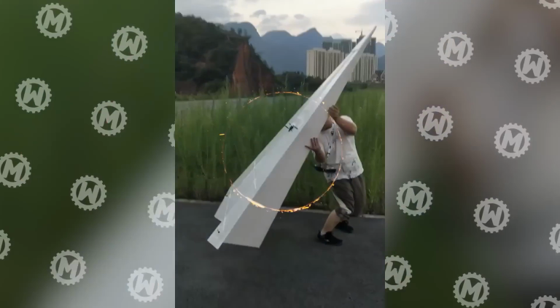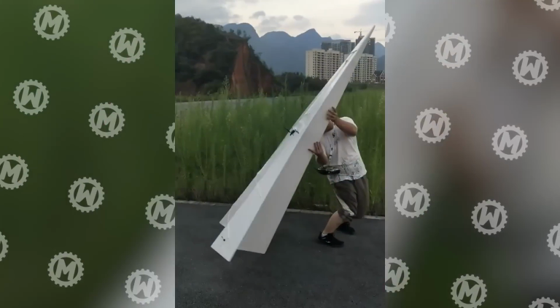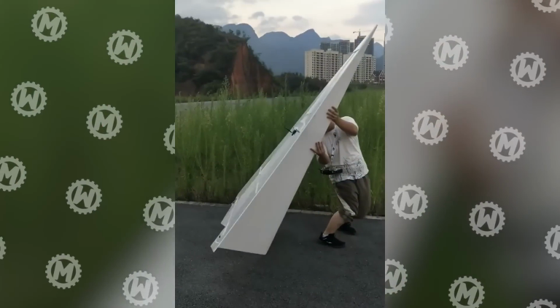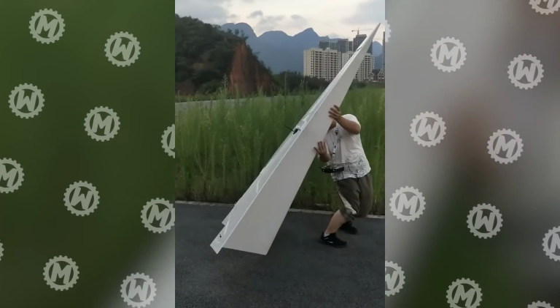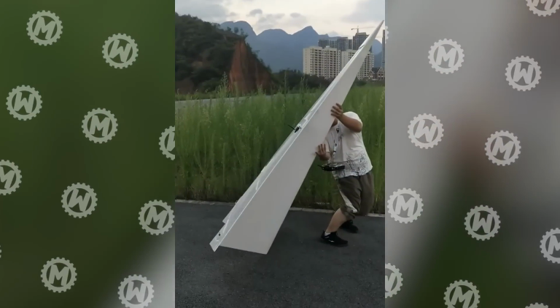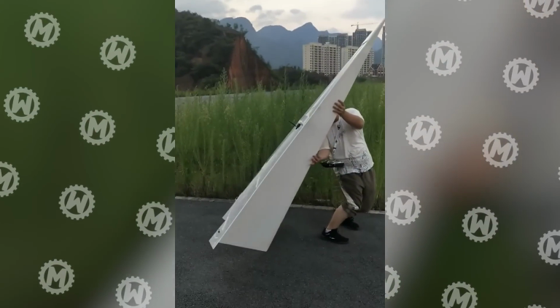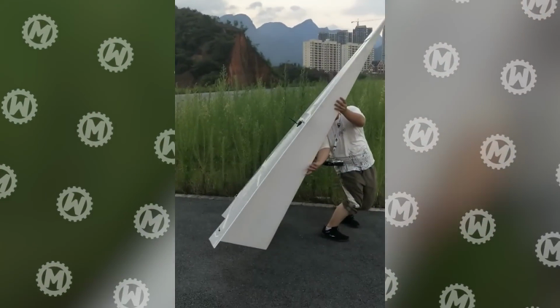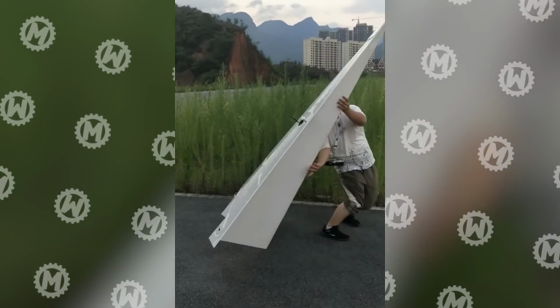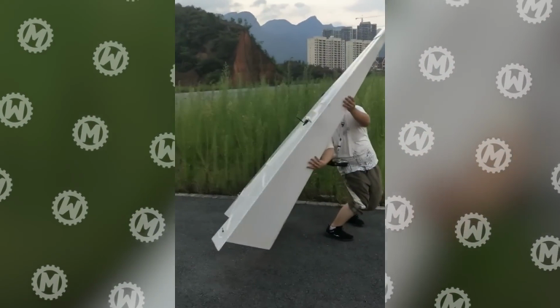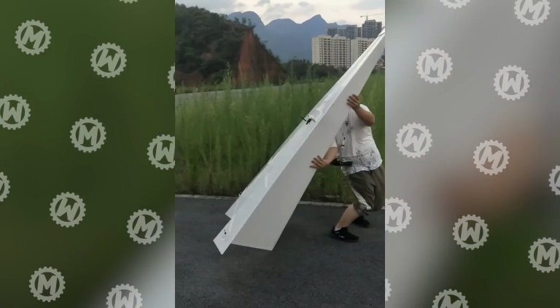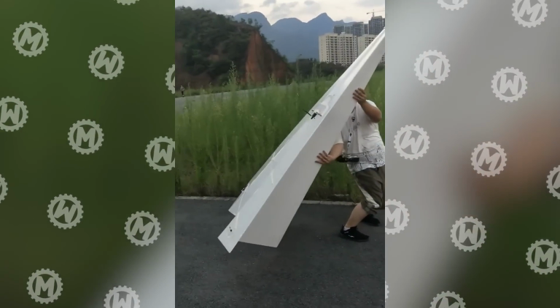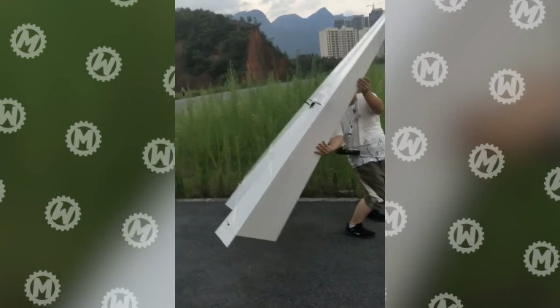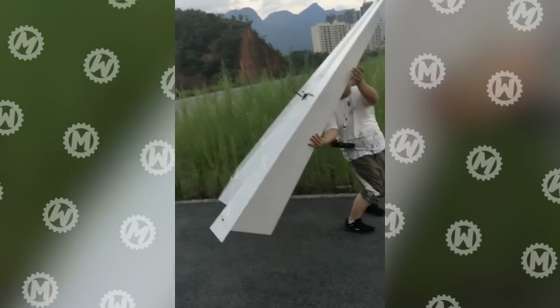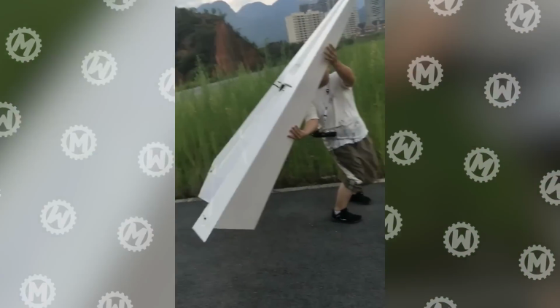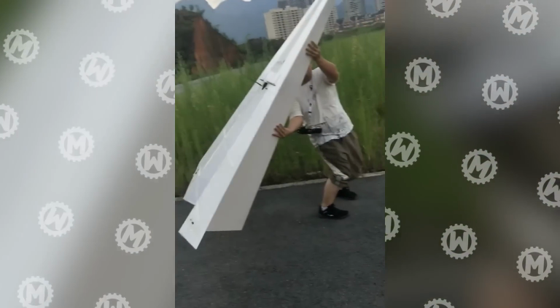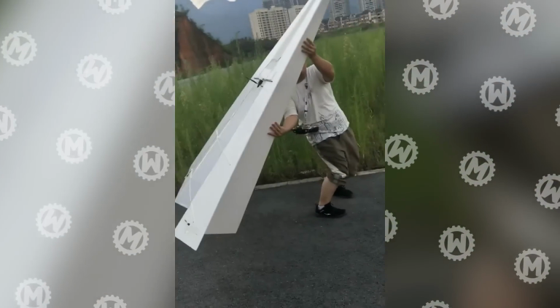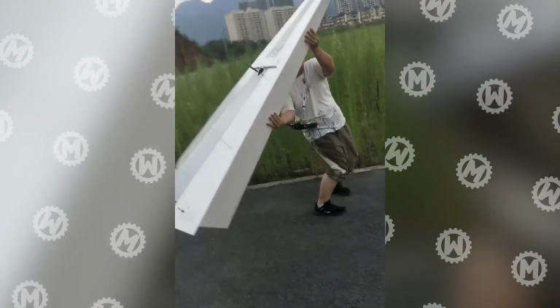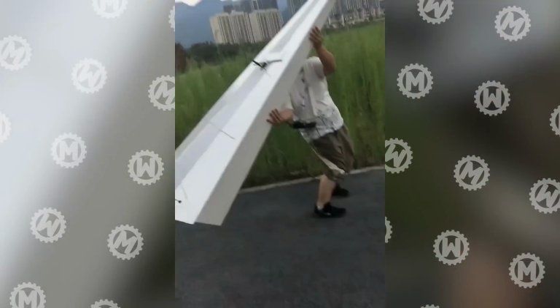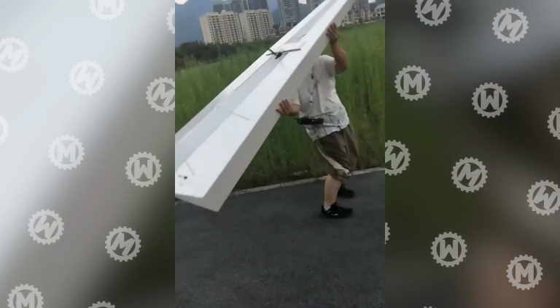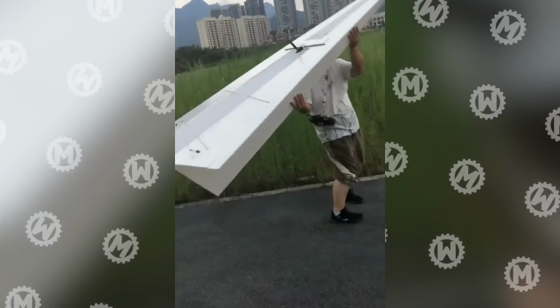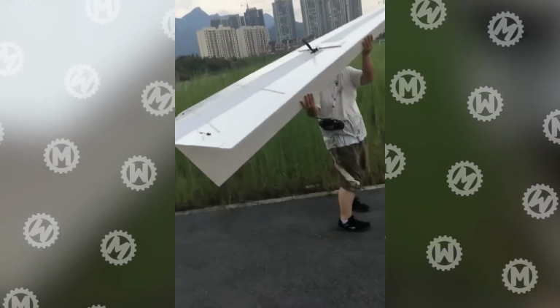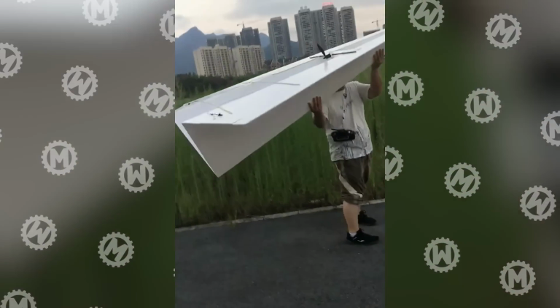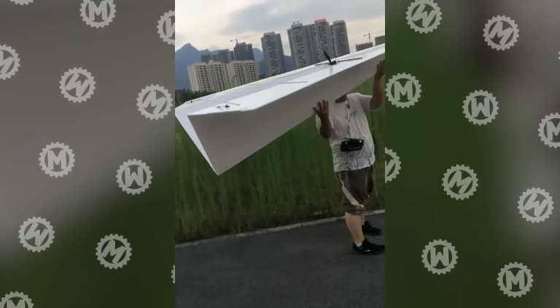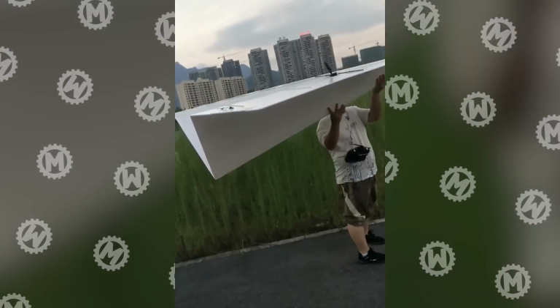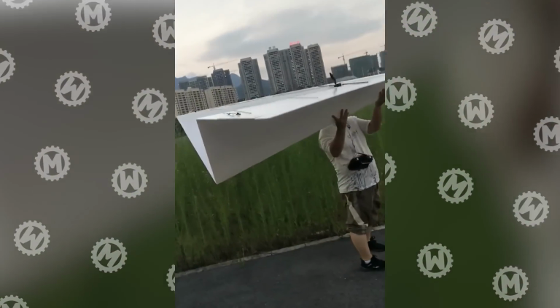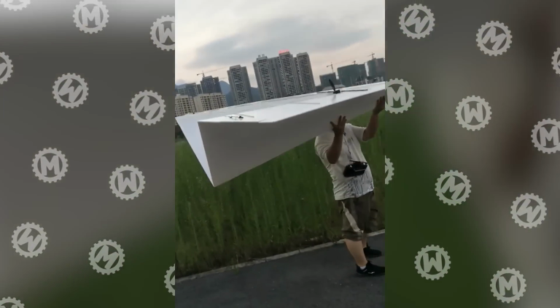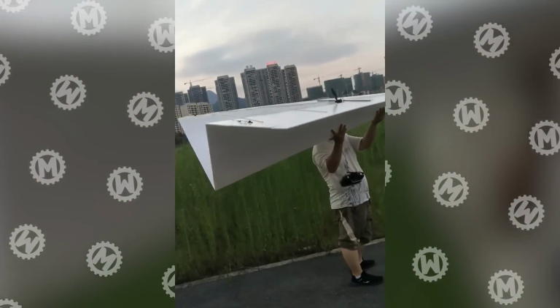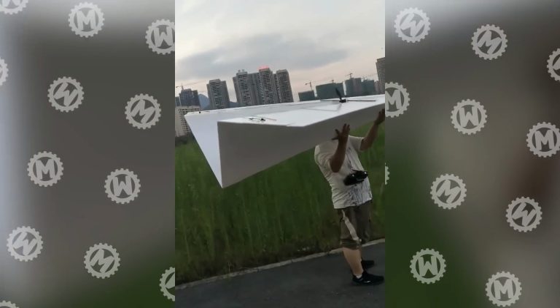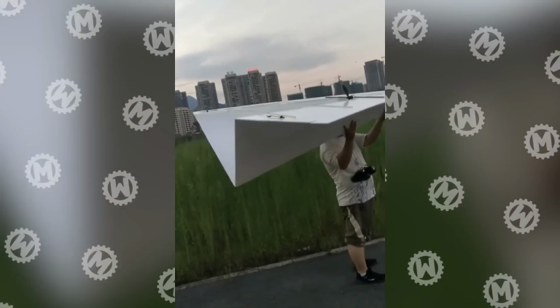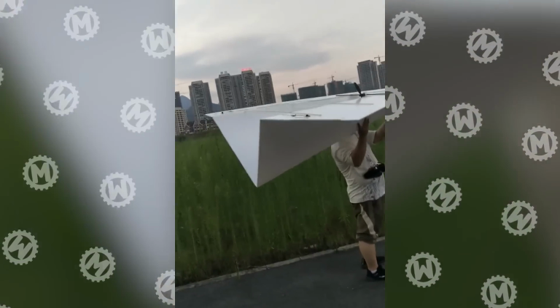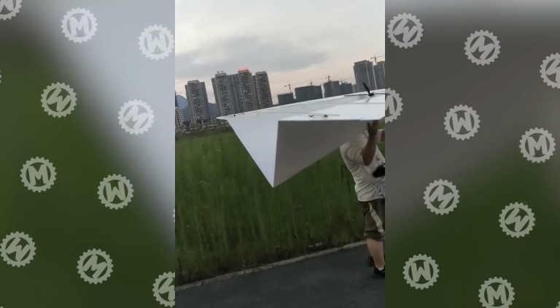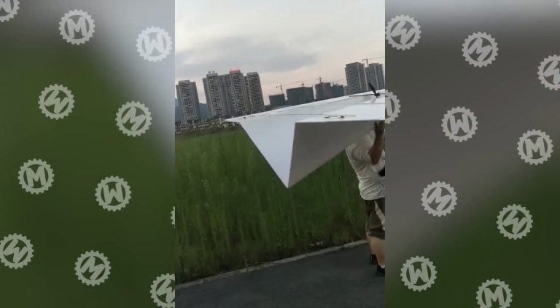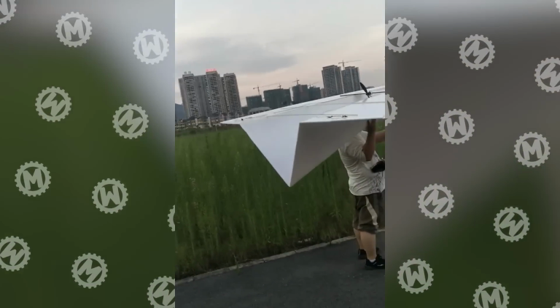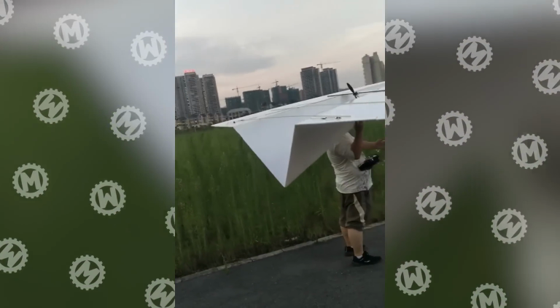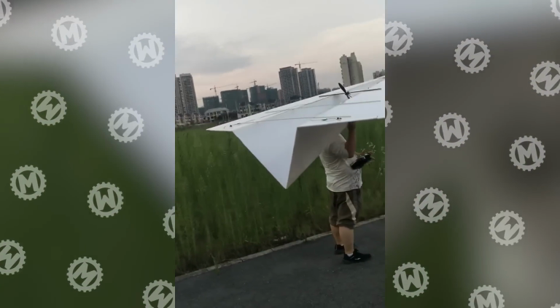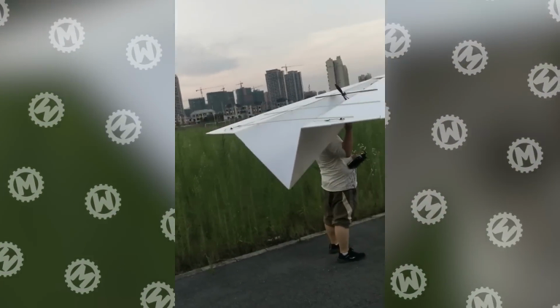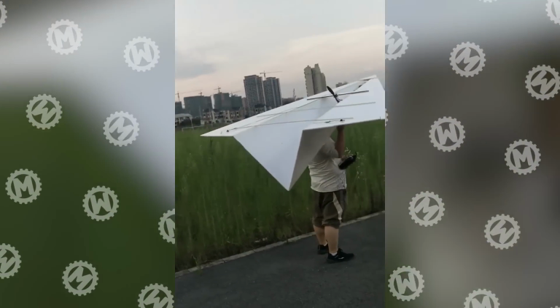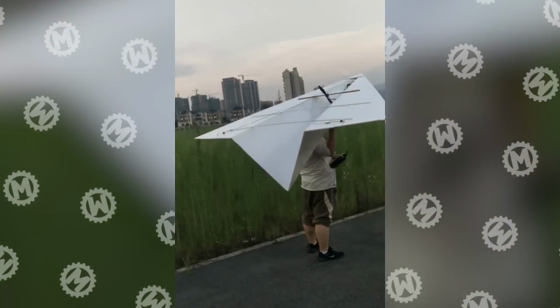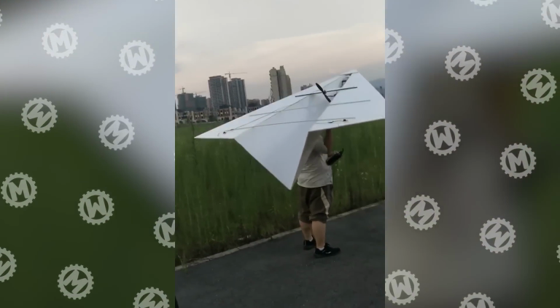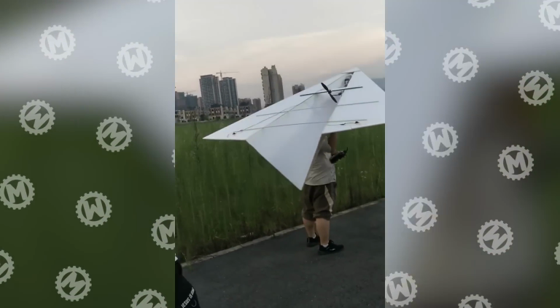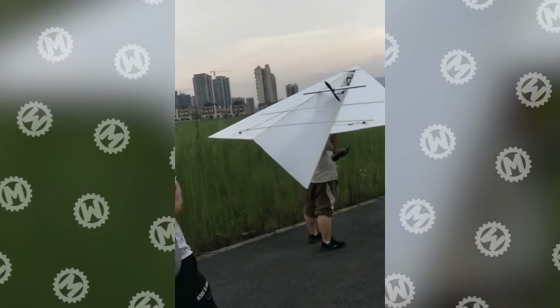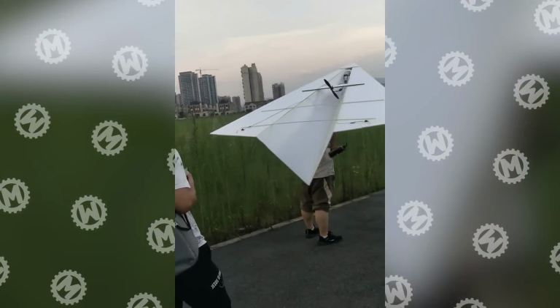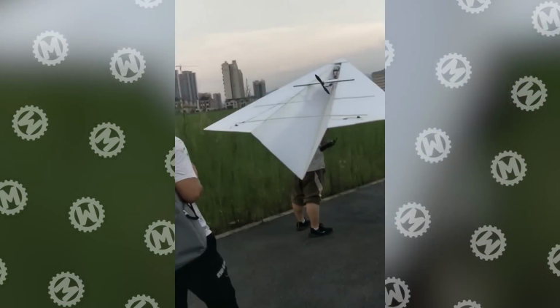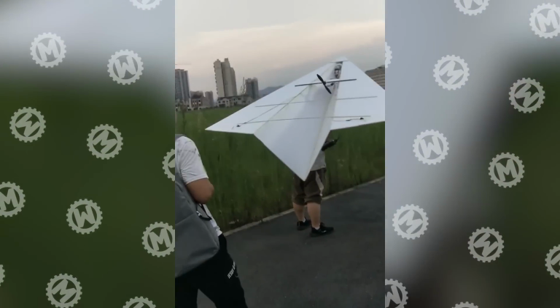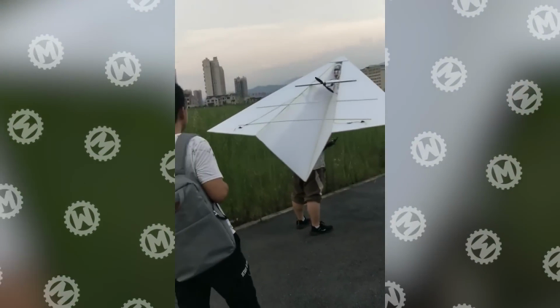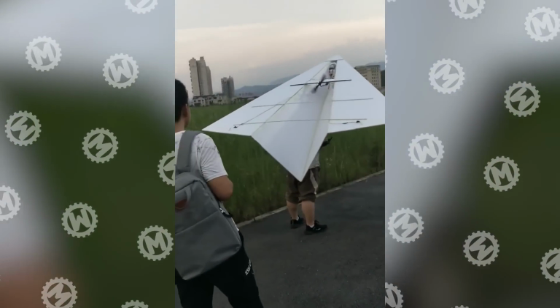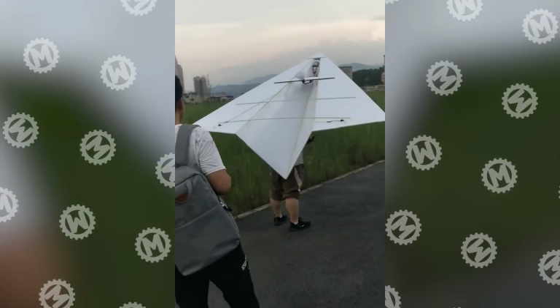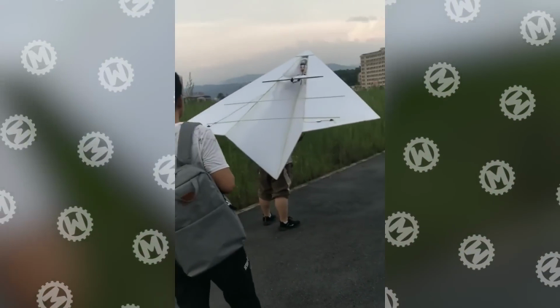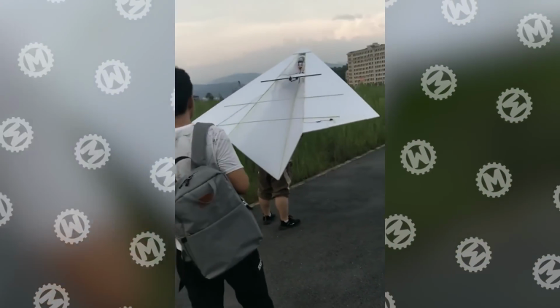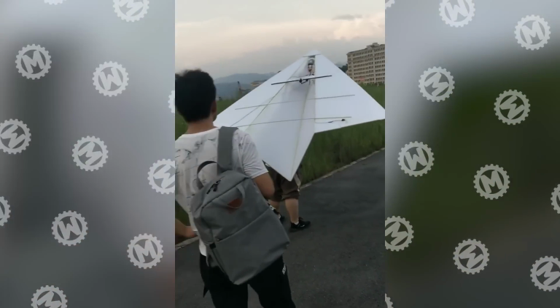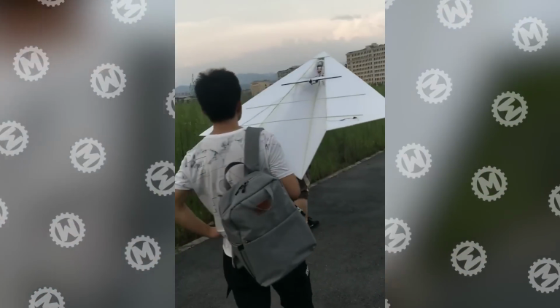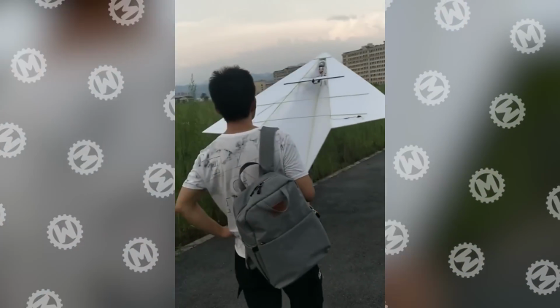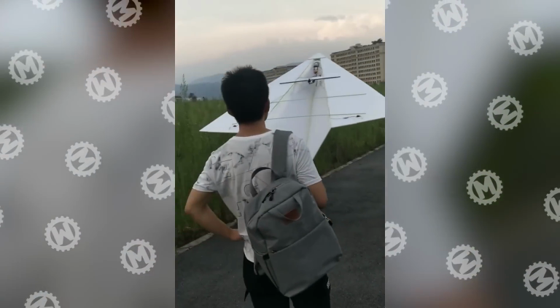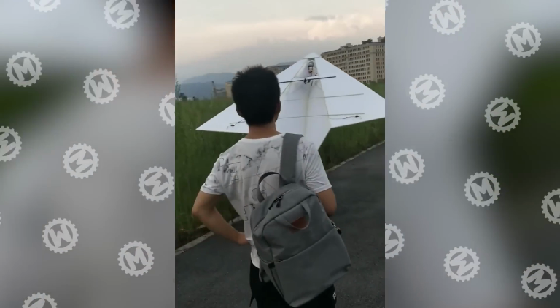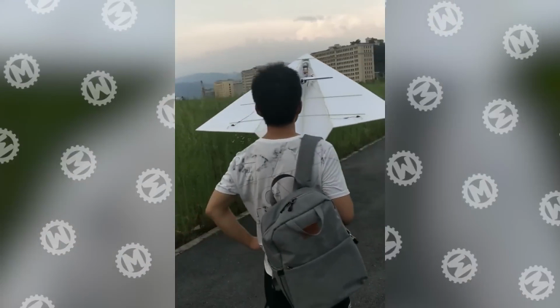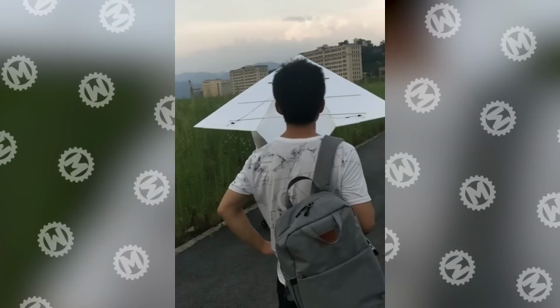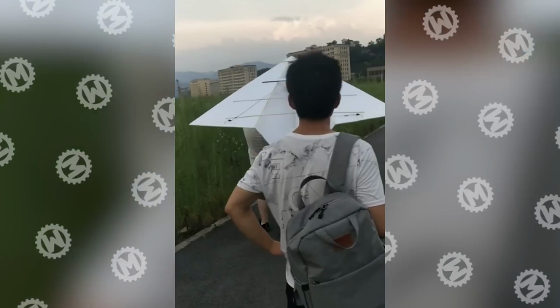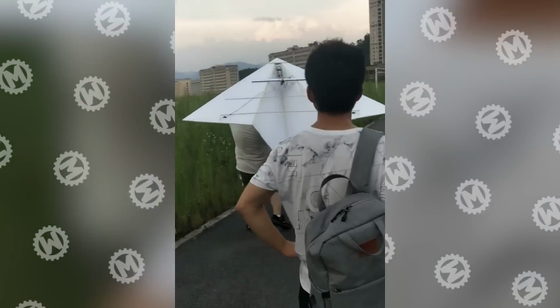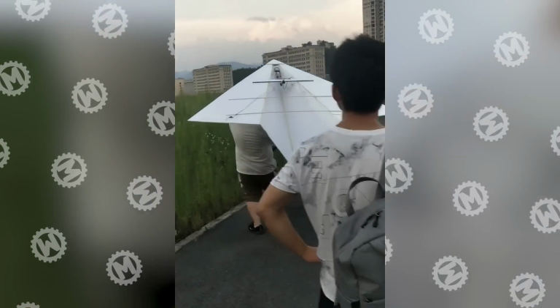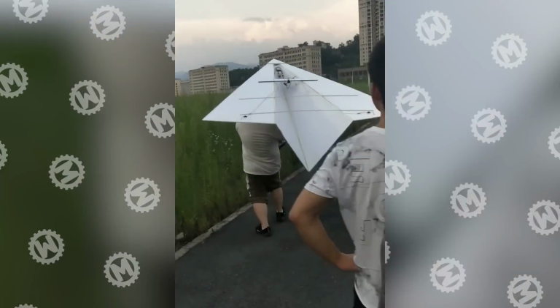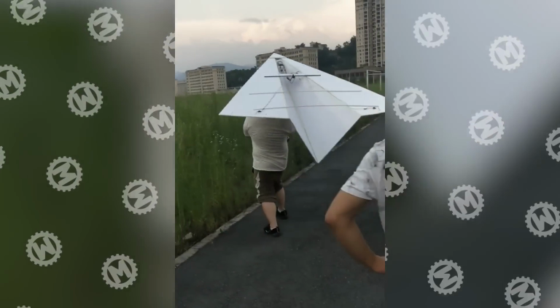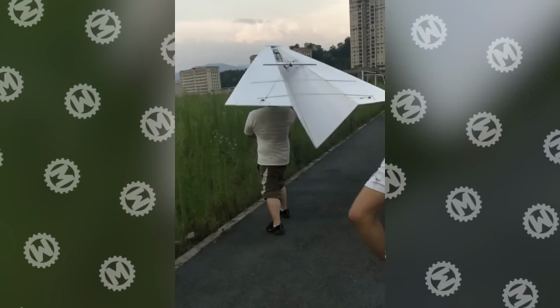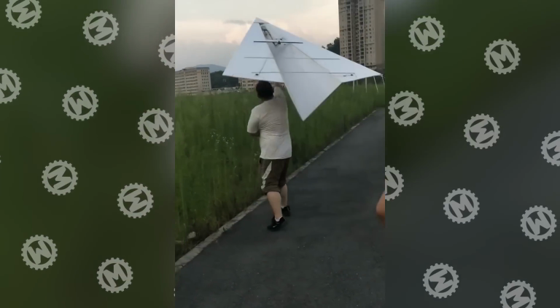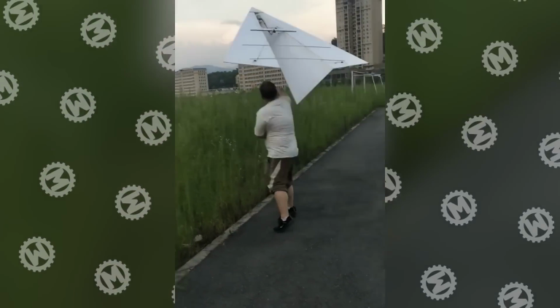This is officially the largest paper airplane you've ever seen. Although slightly modernized compared to the usual ones.